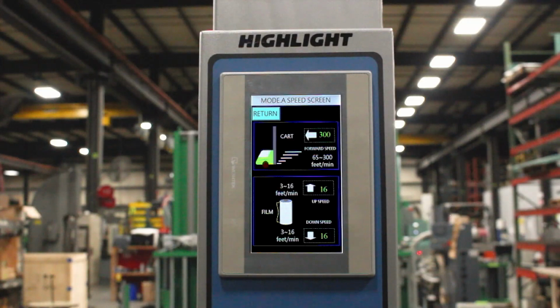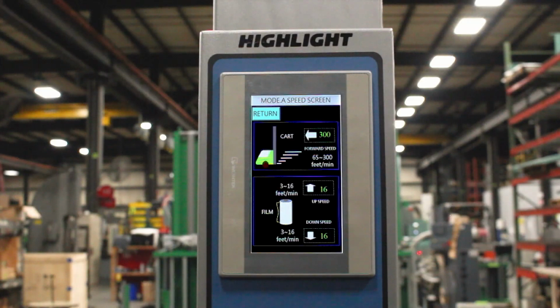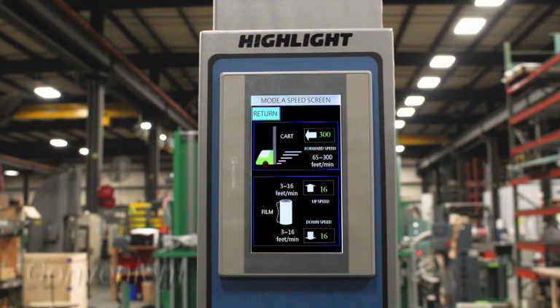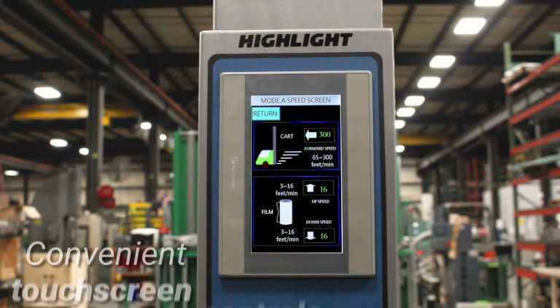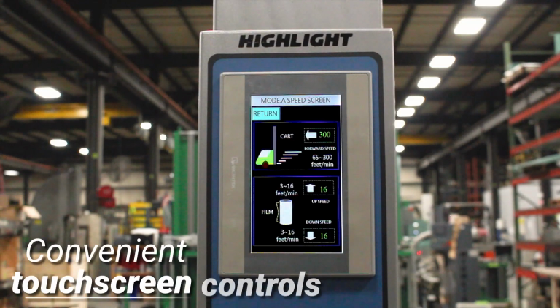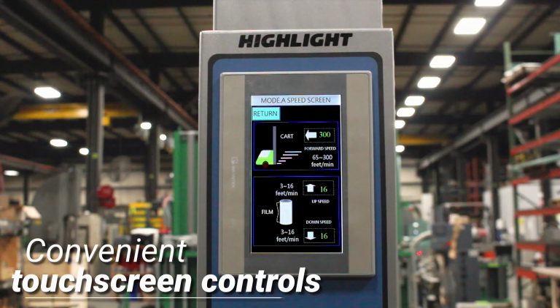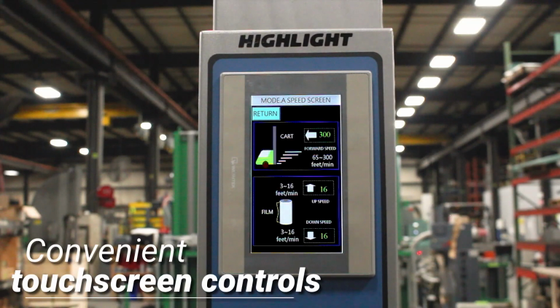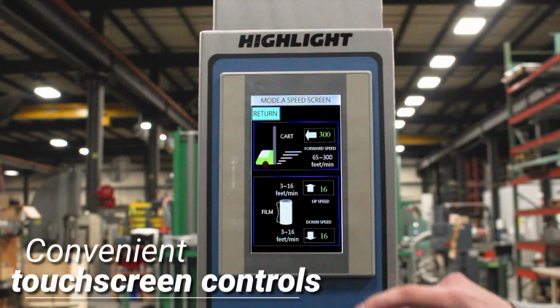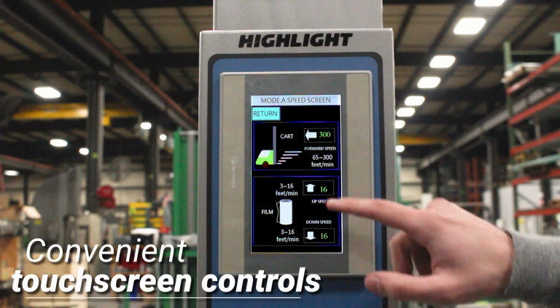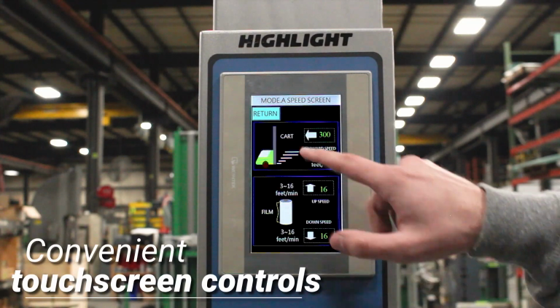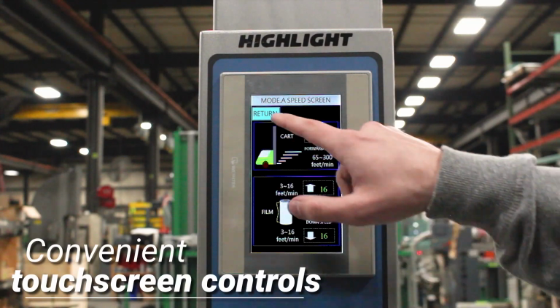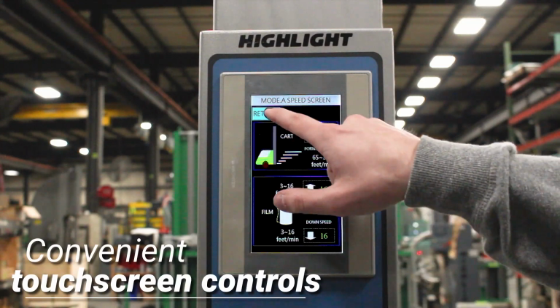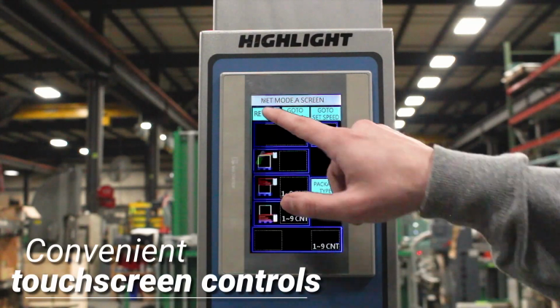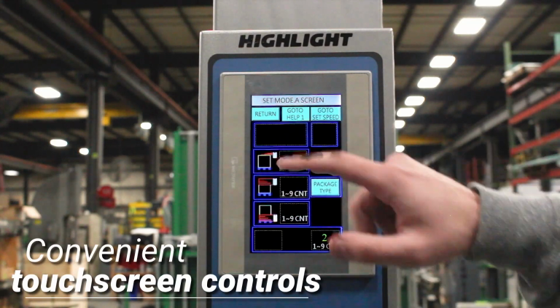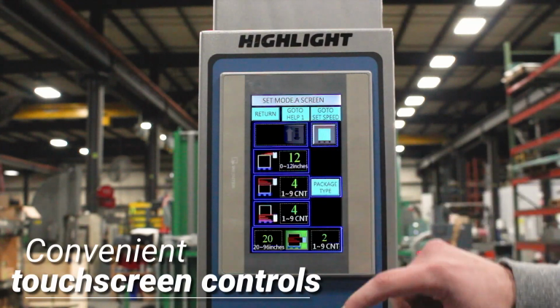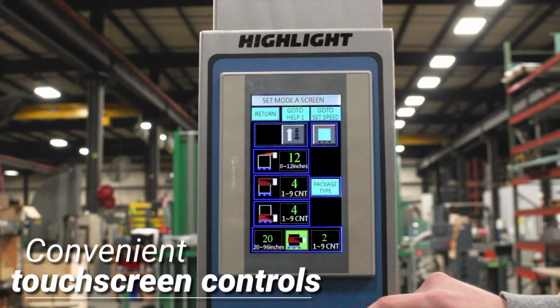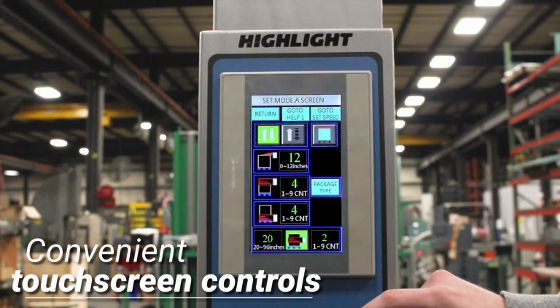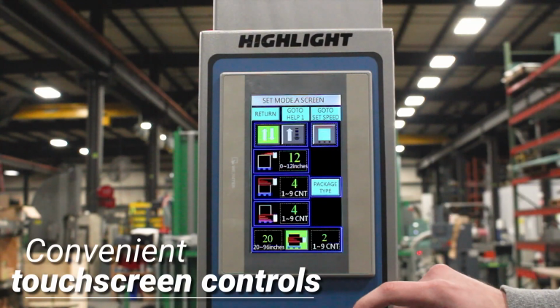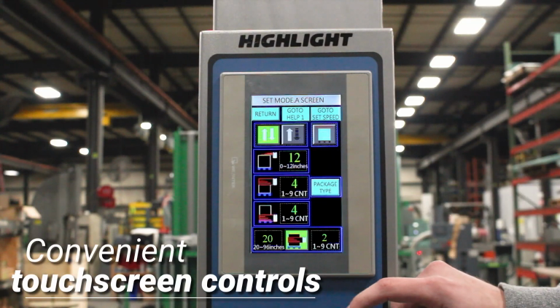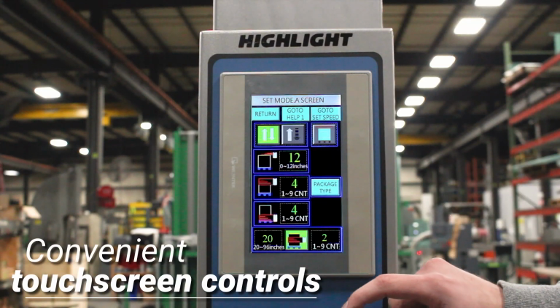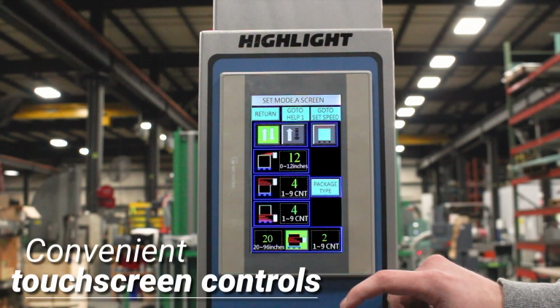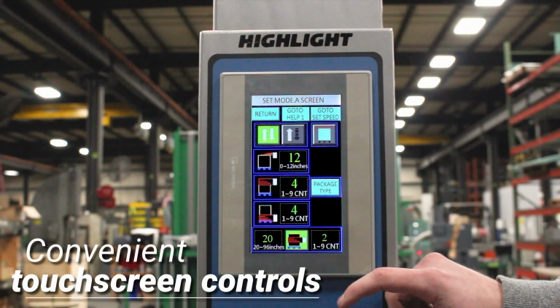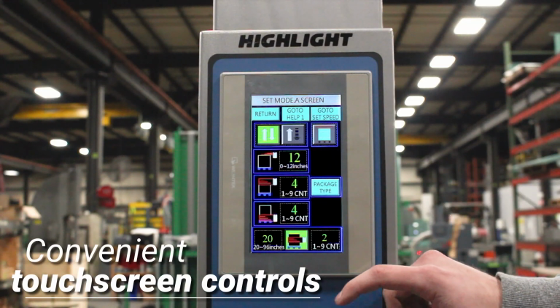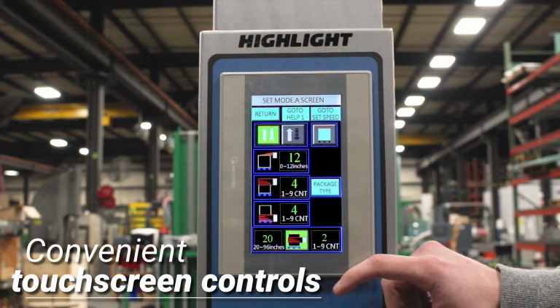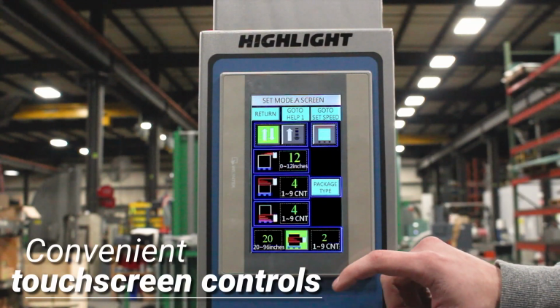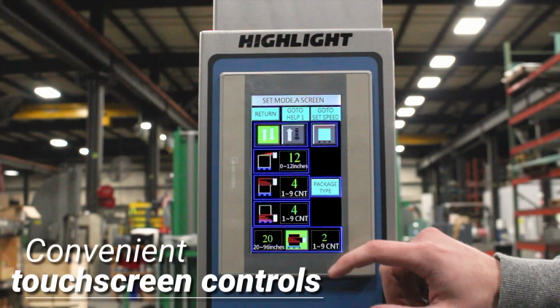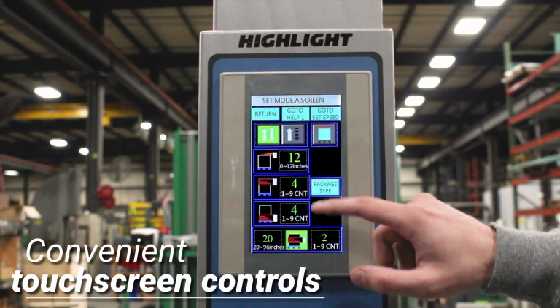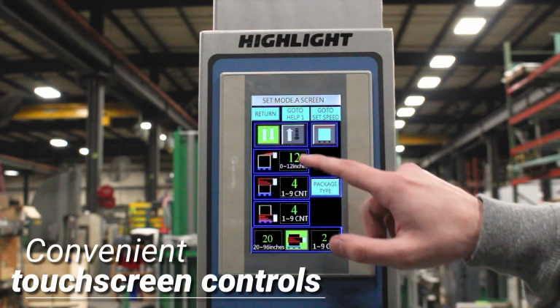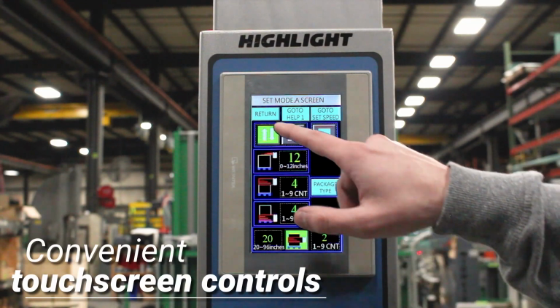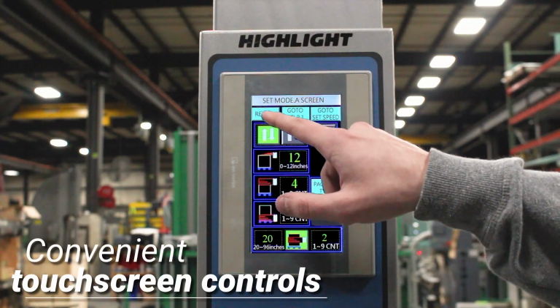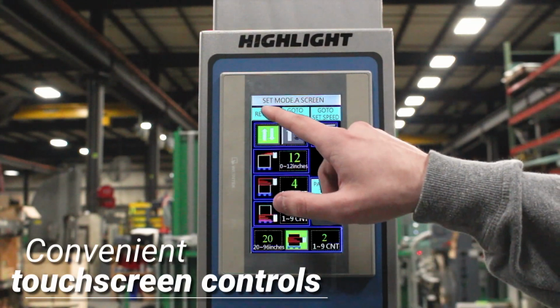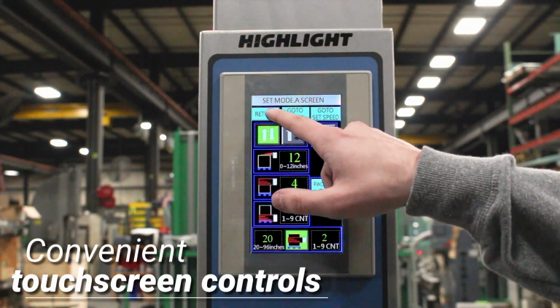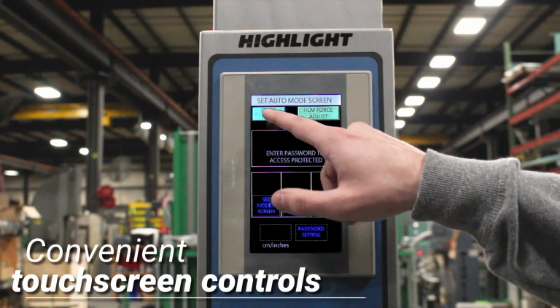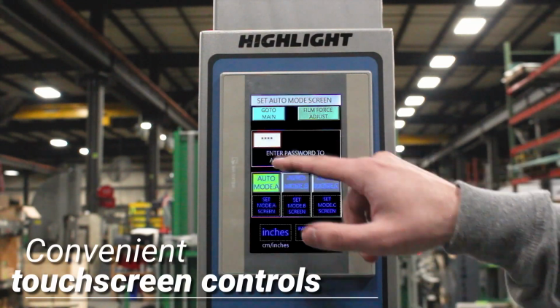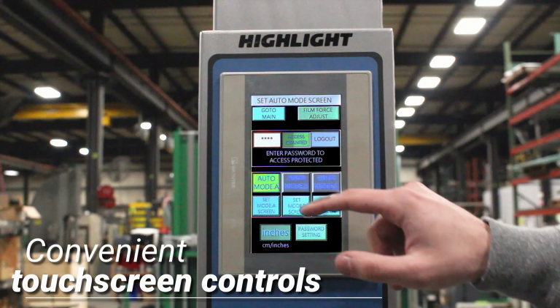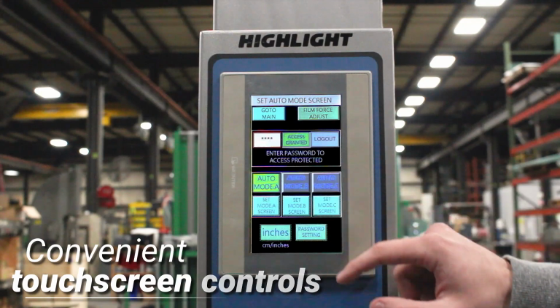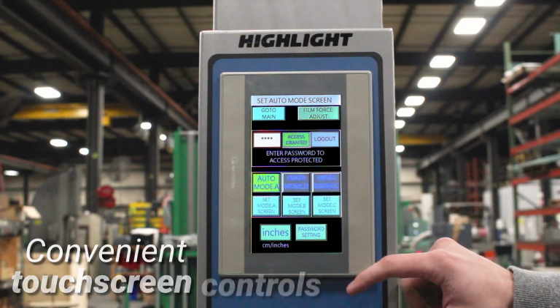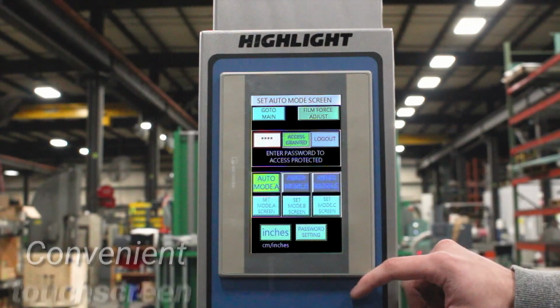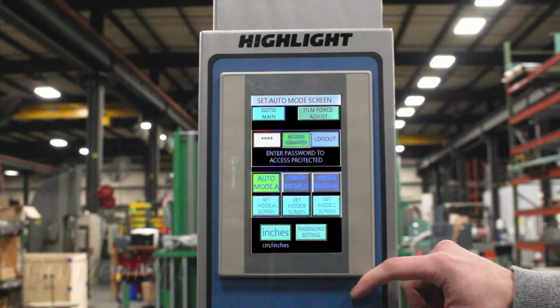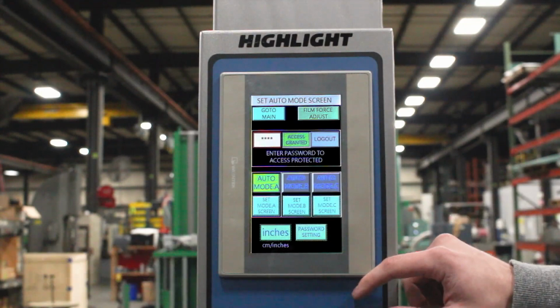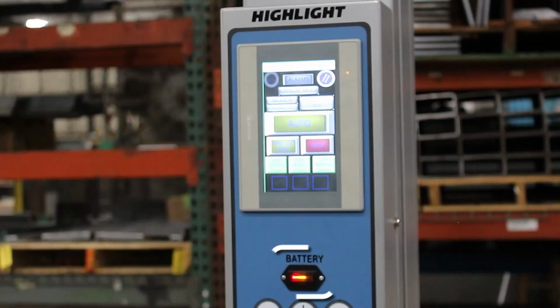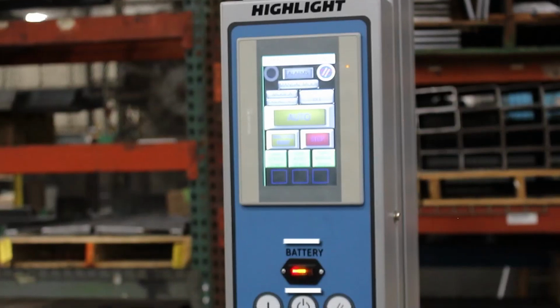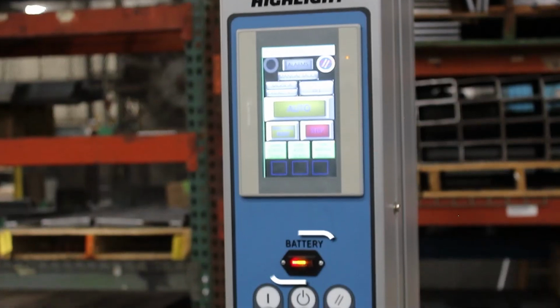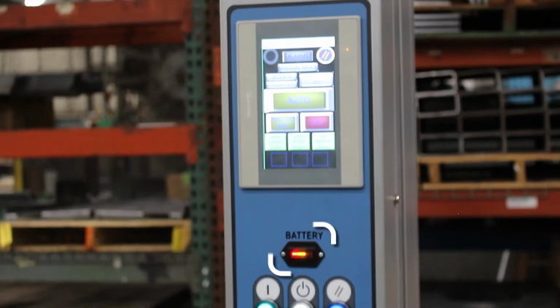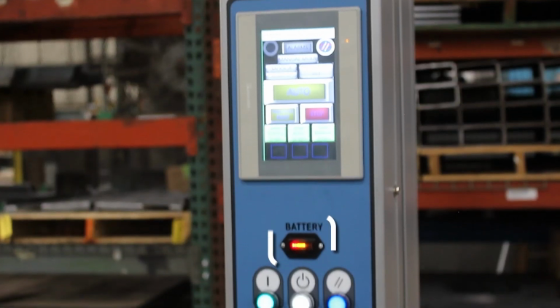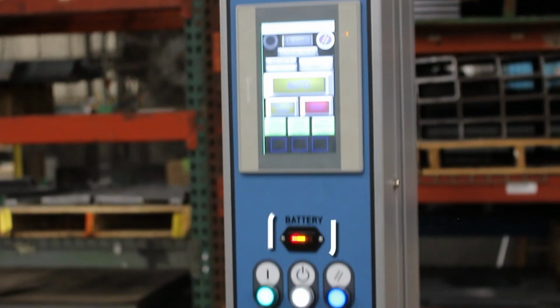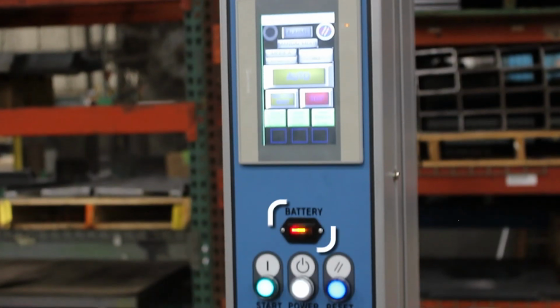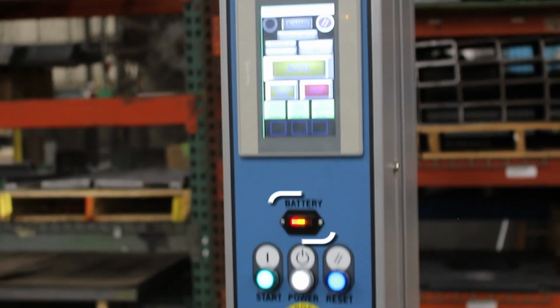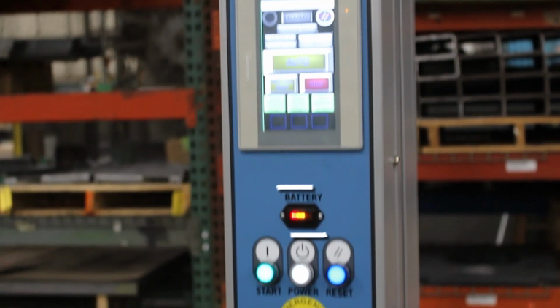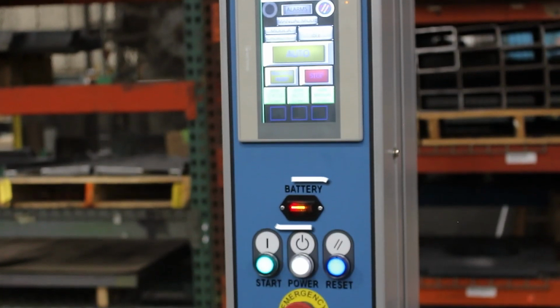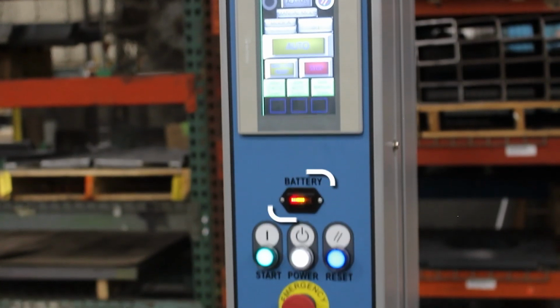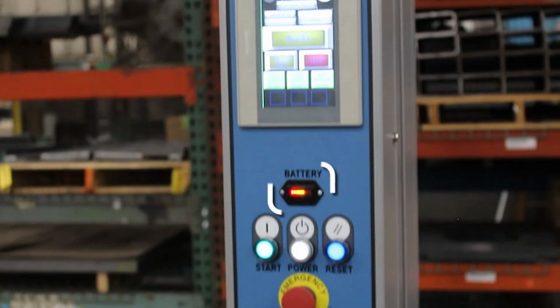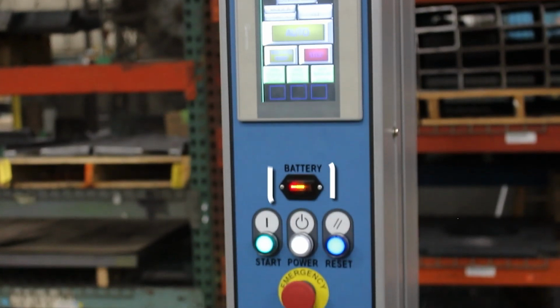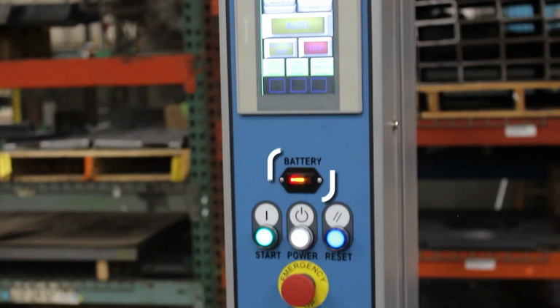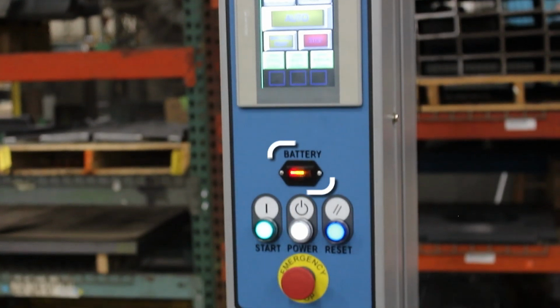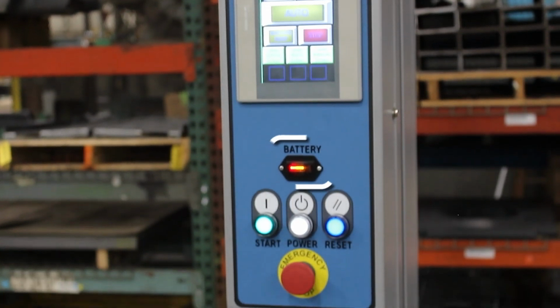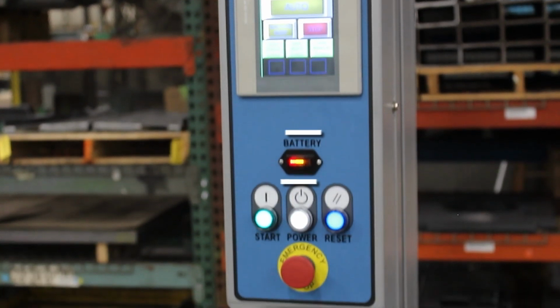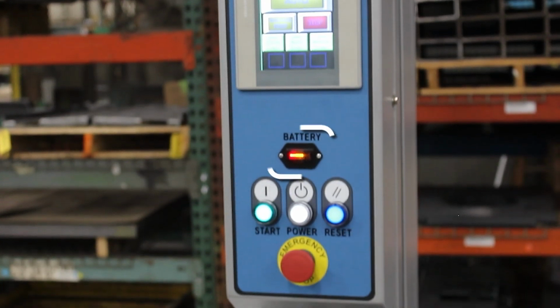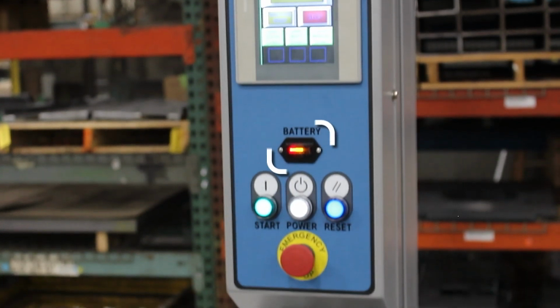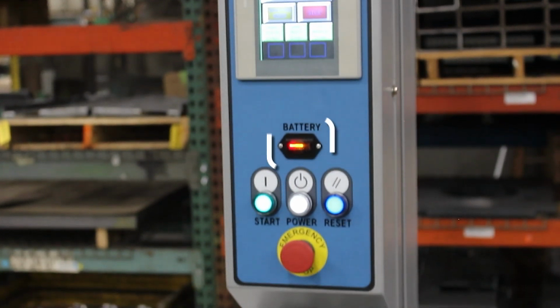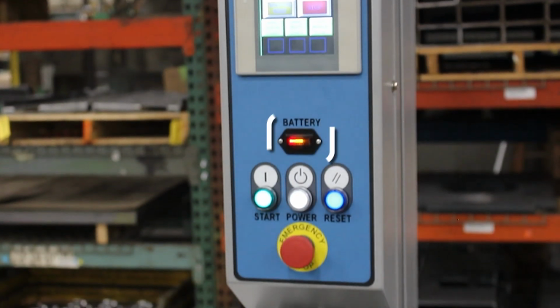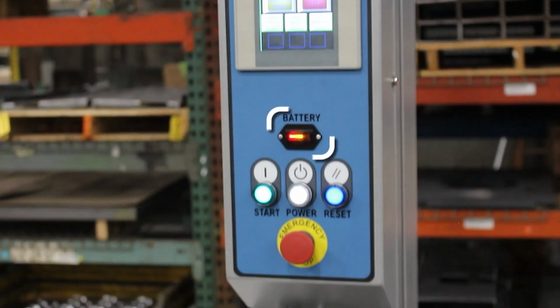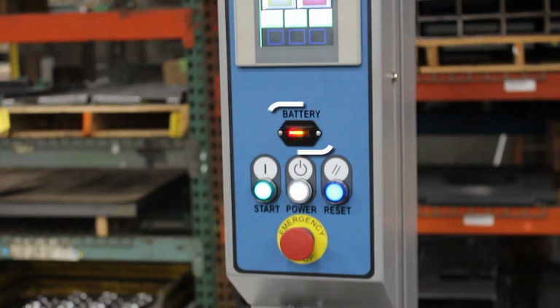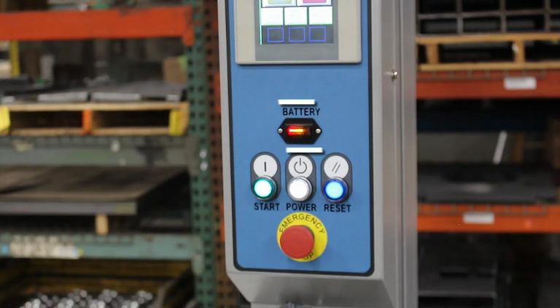Touchscreen controls make setting multiple wrap recipes, speed, wrap counts, and monitoring battery level simple and convenient.